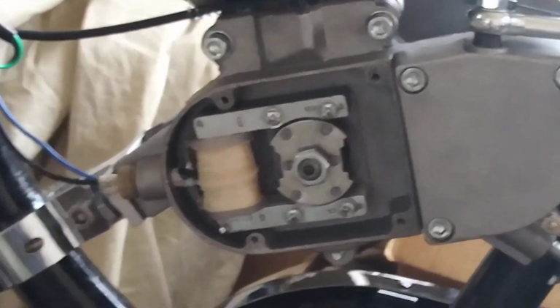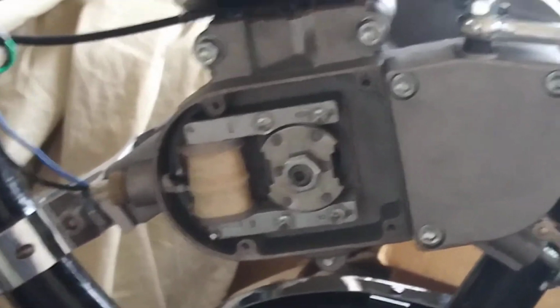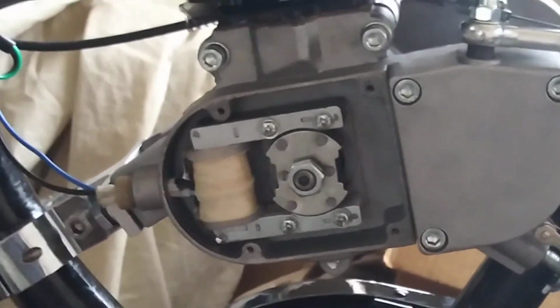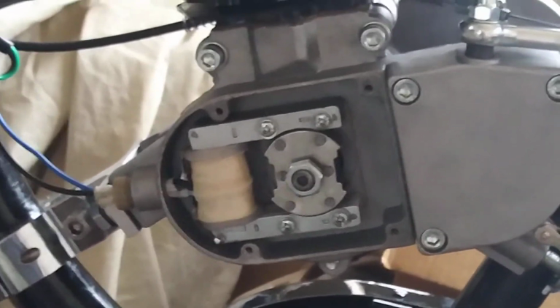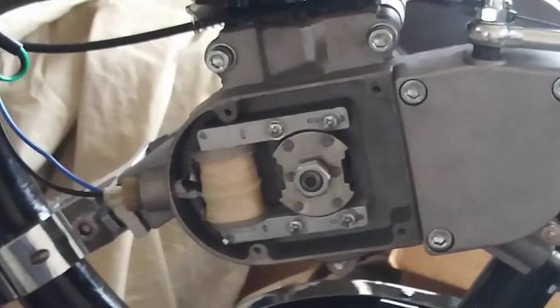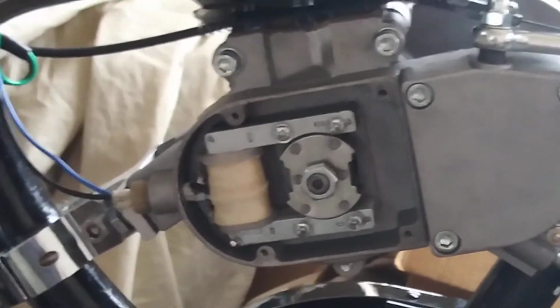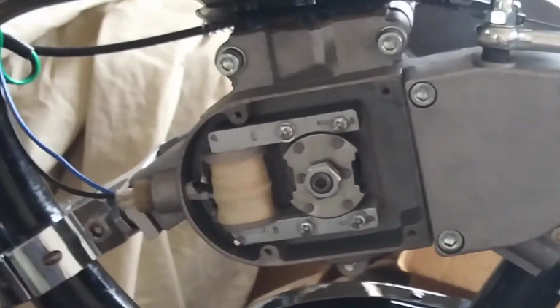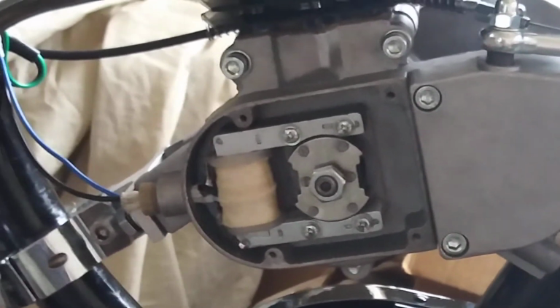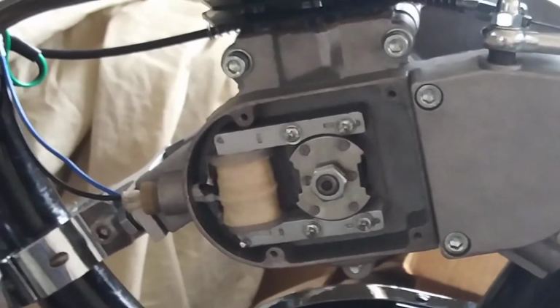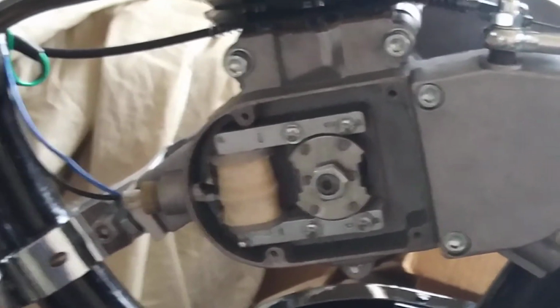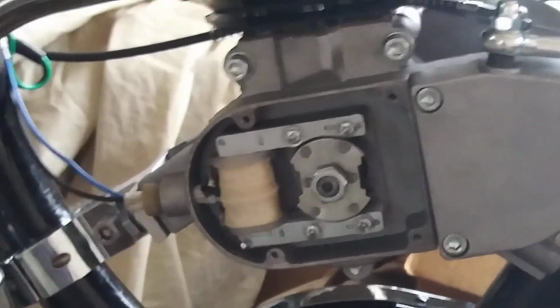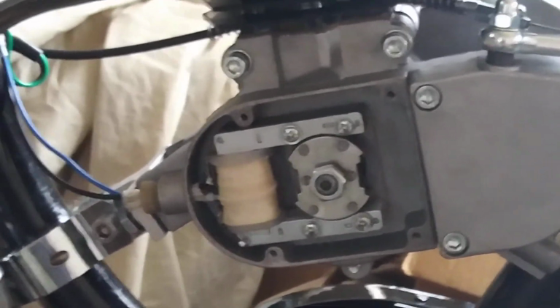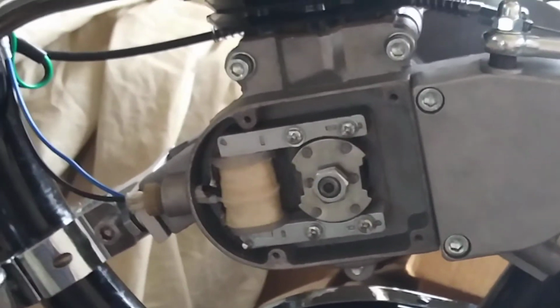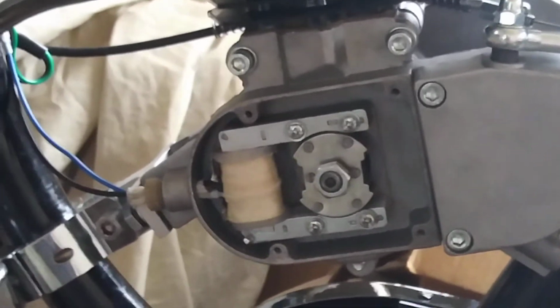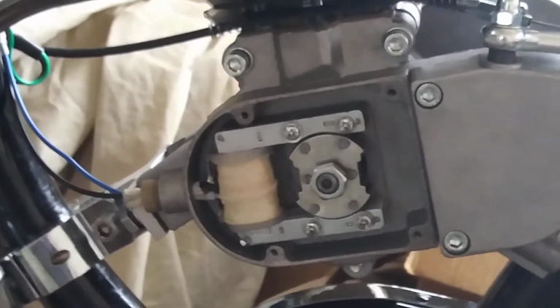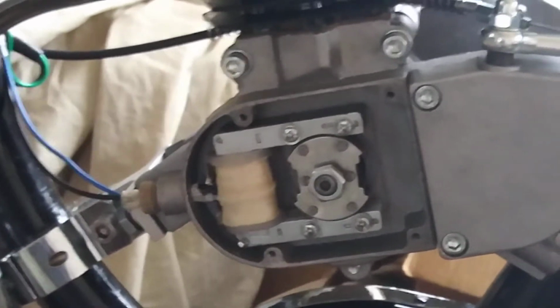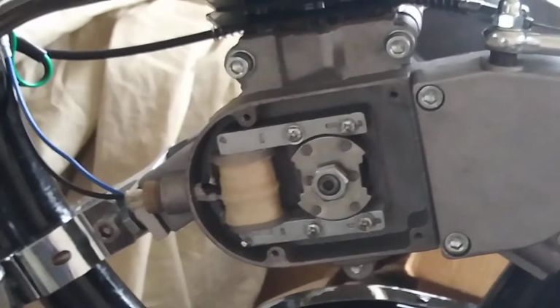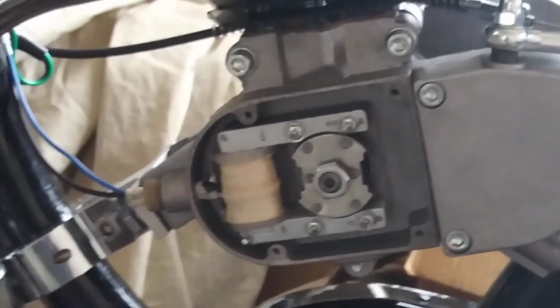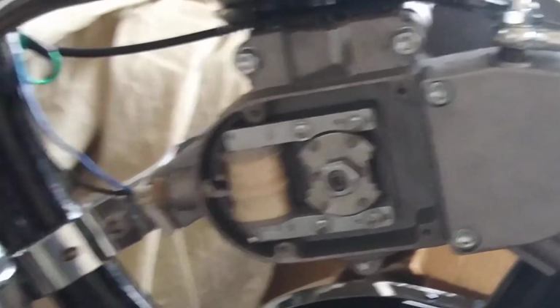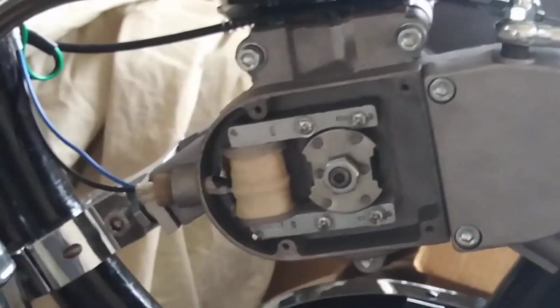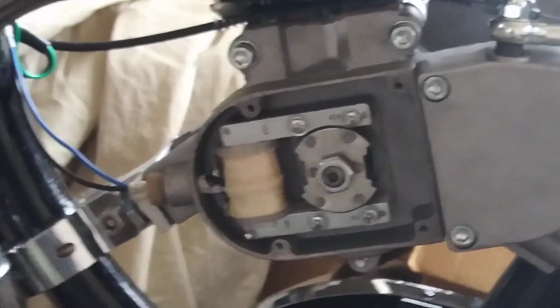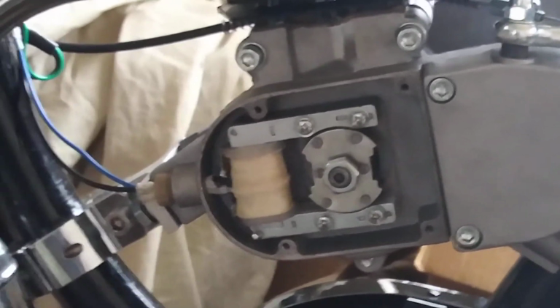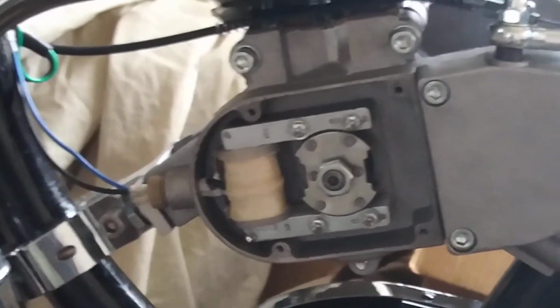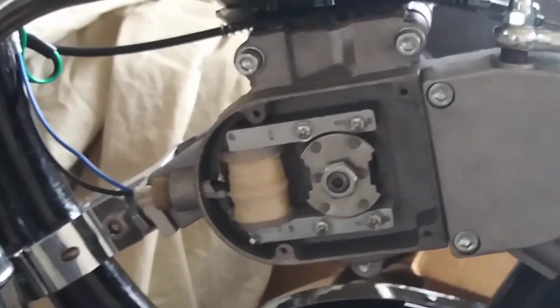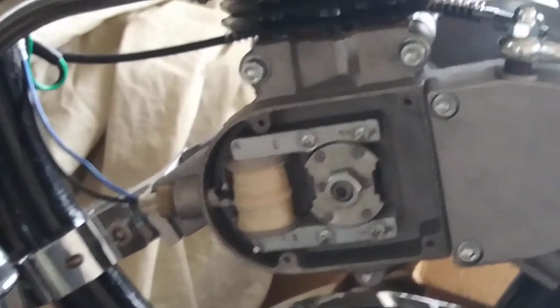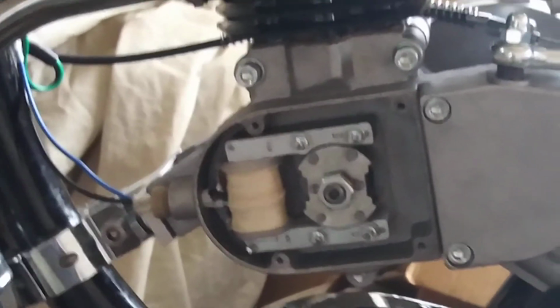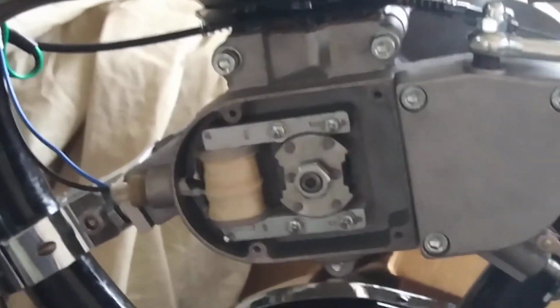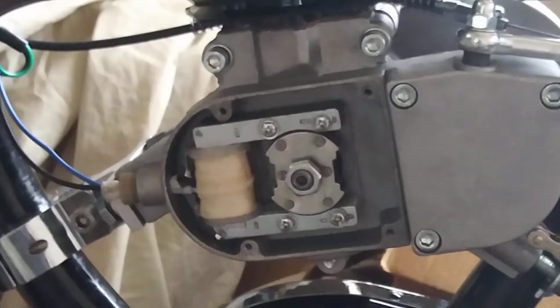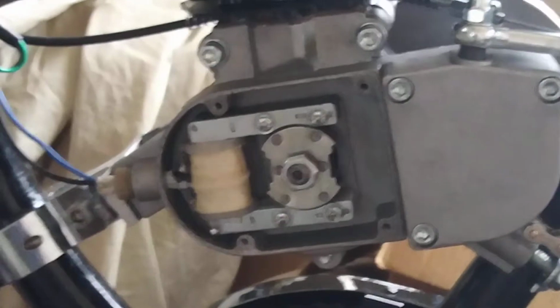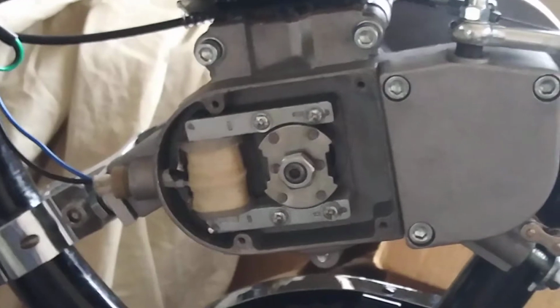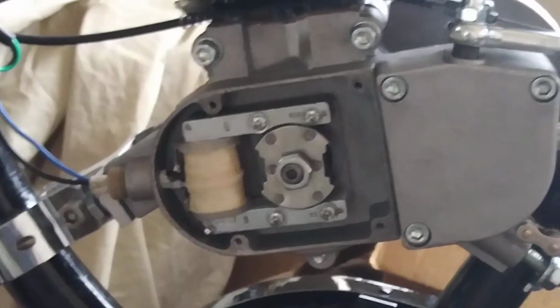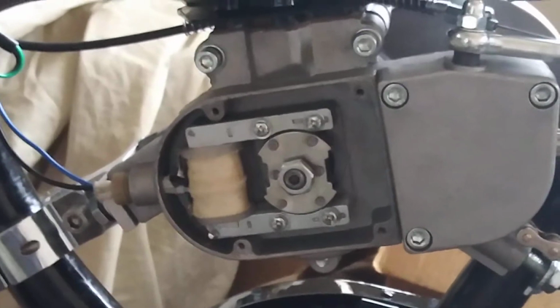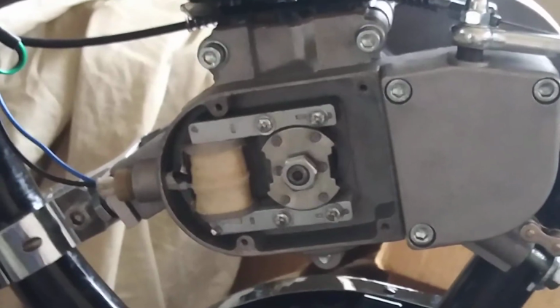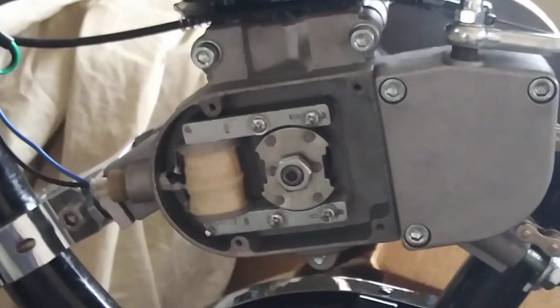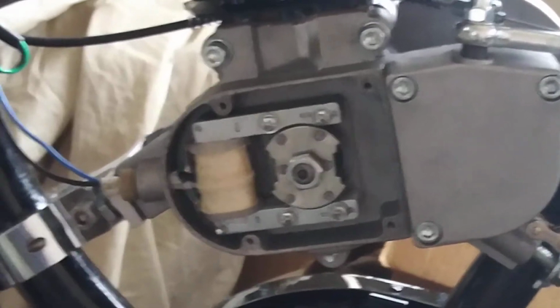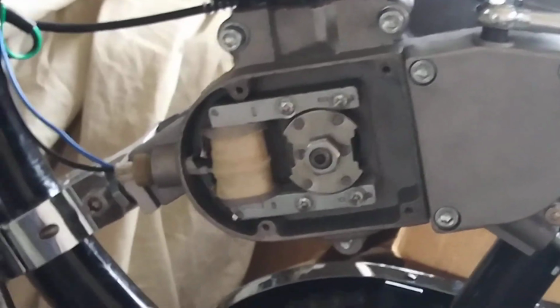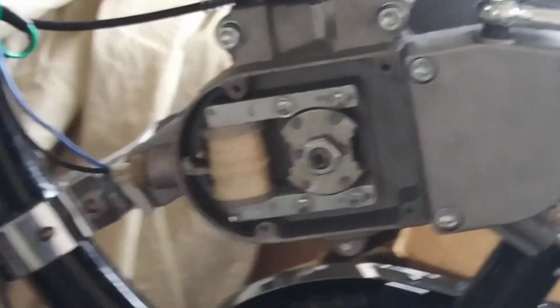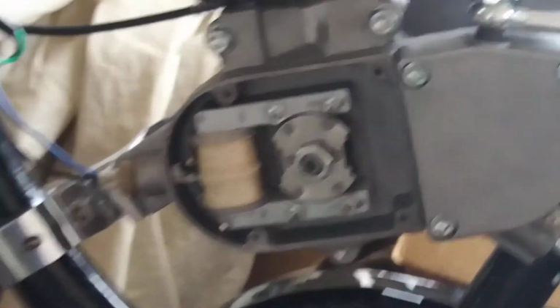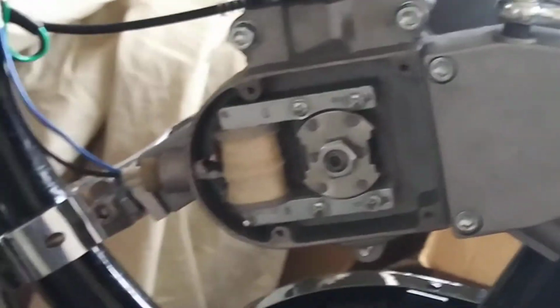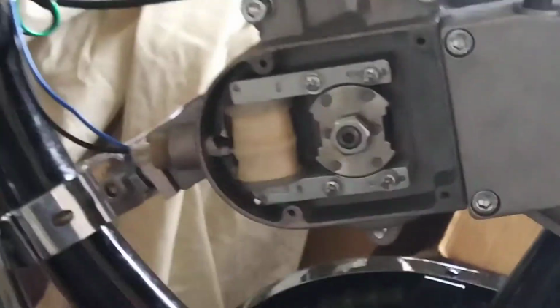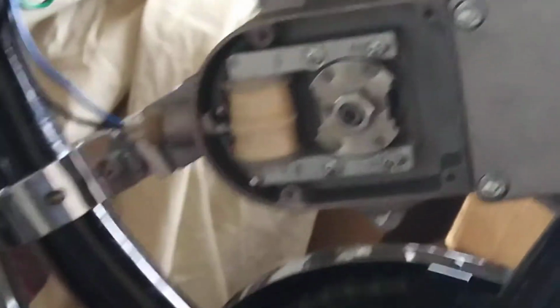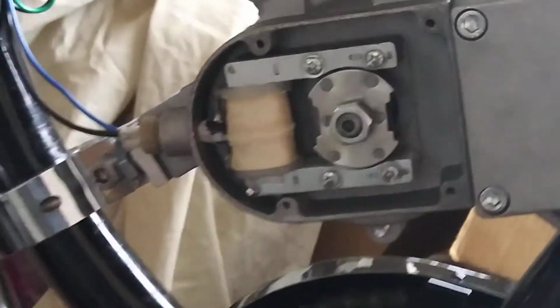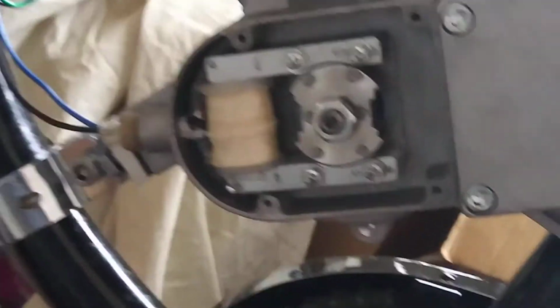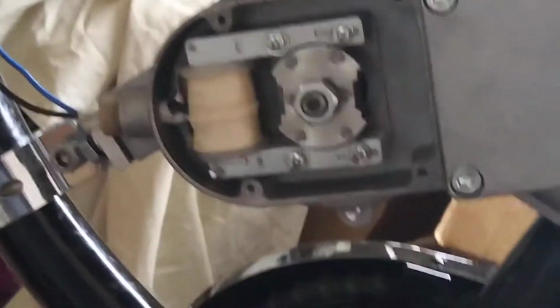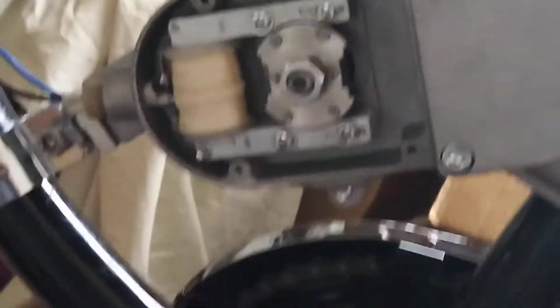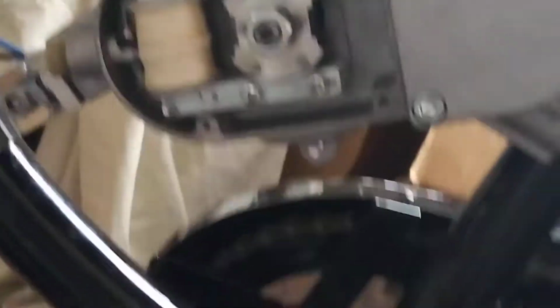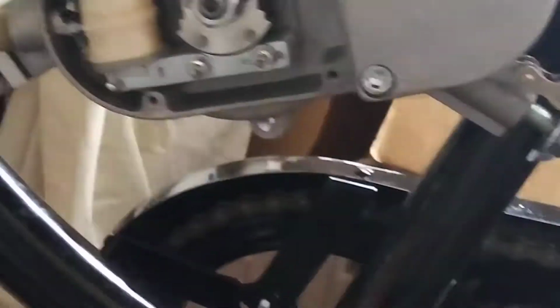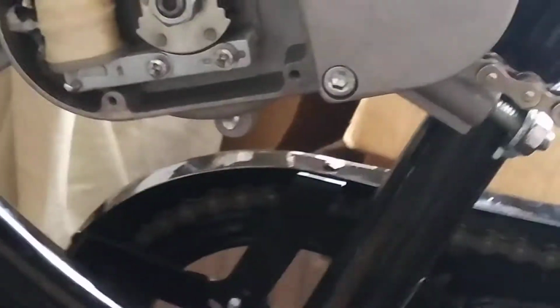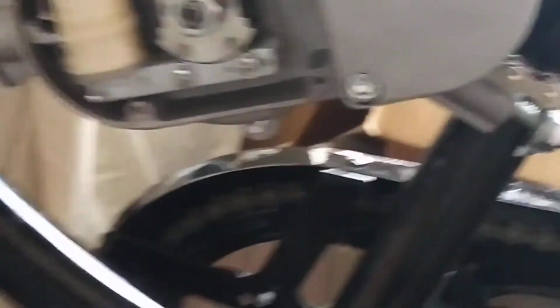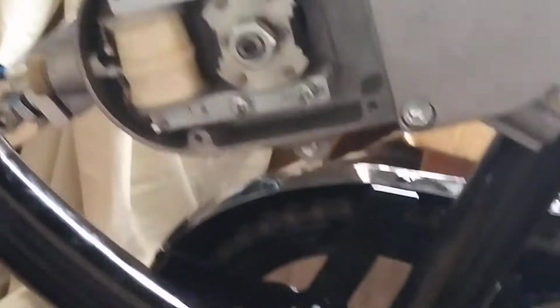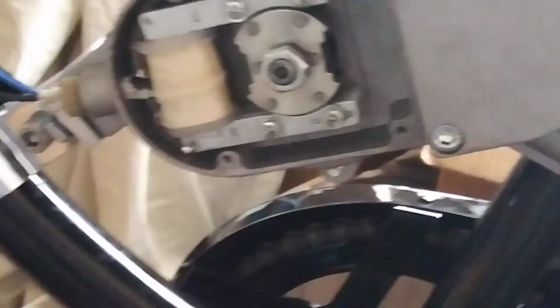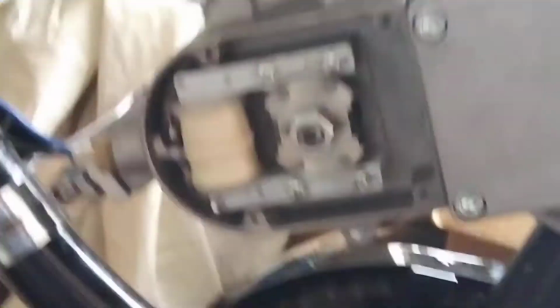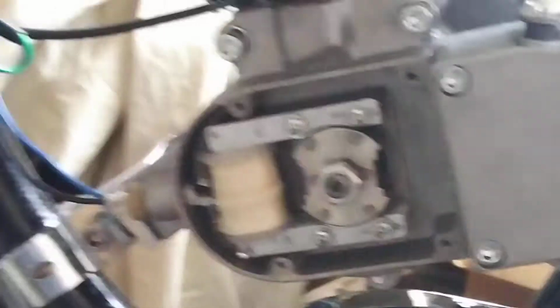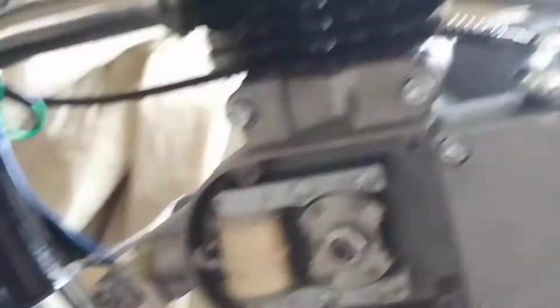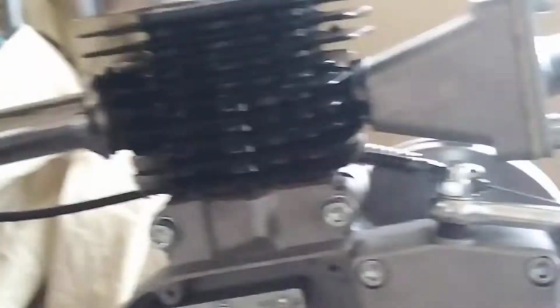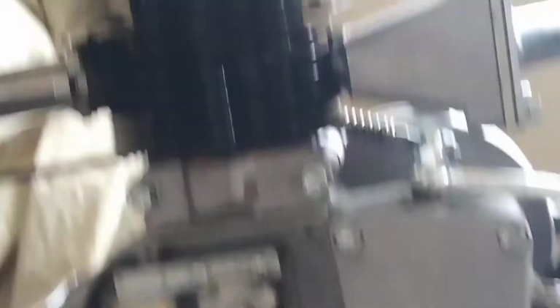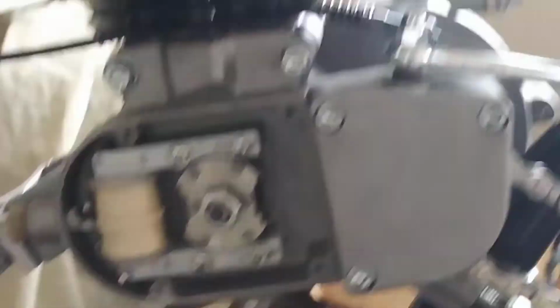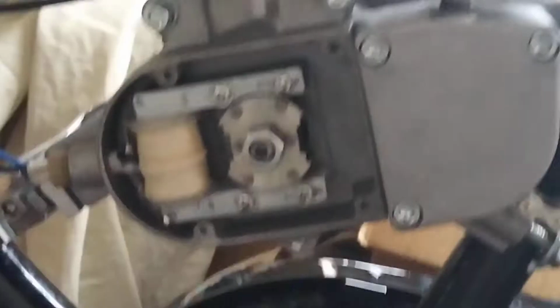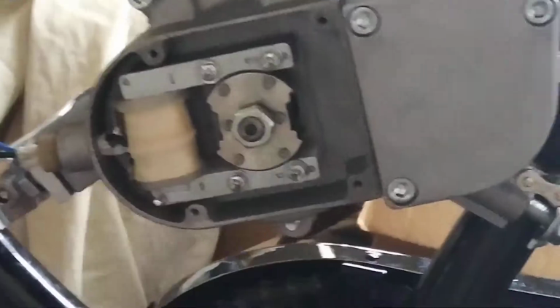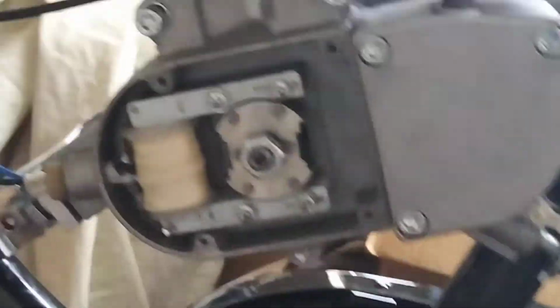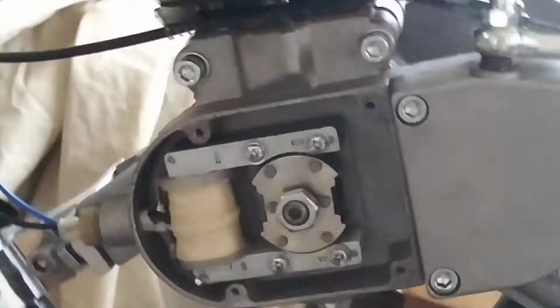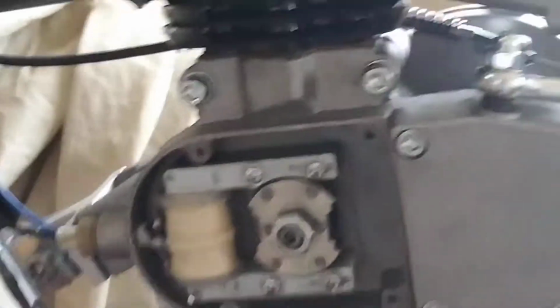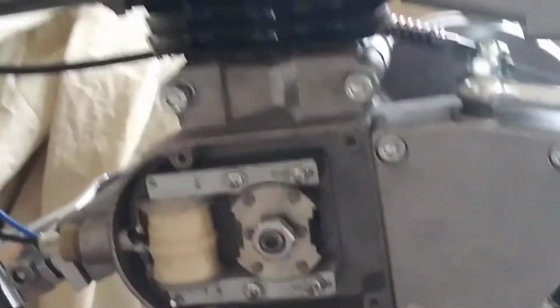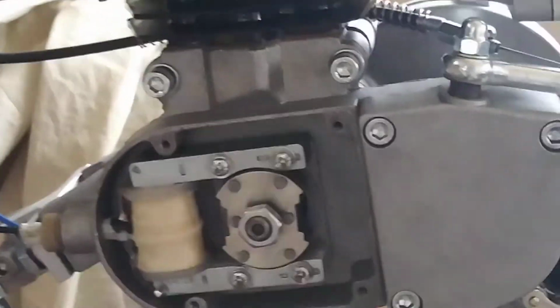Also check the cam gear screw, because it will back out. There's no choice — it will back out. Always check them.